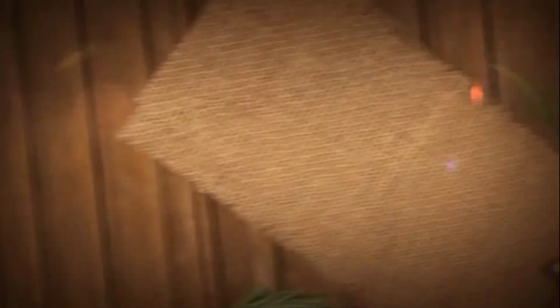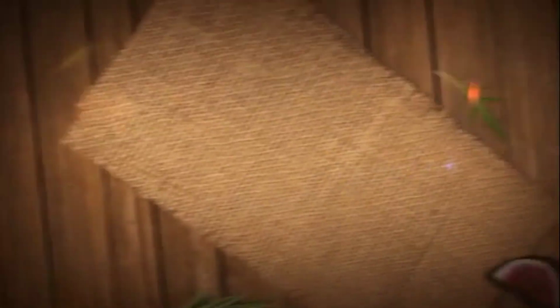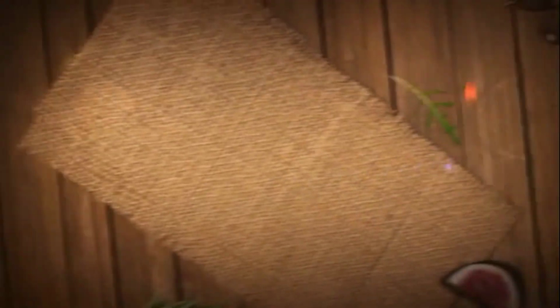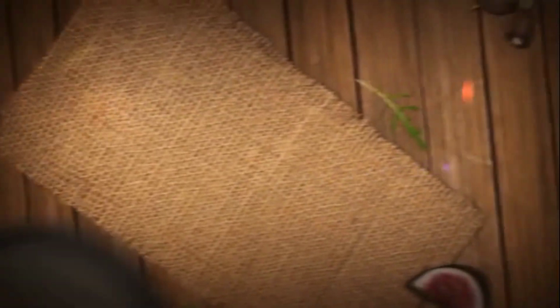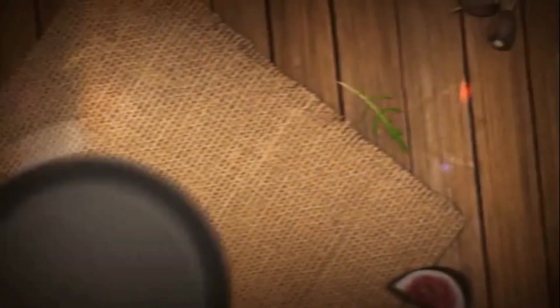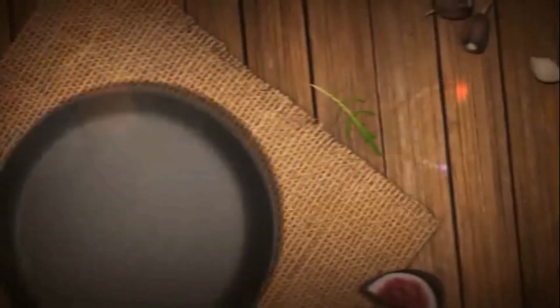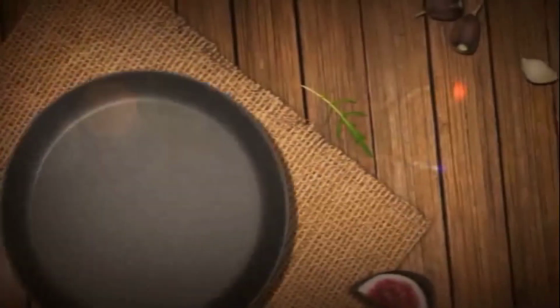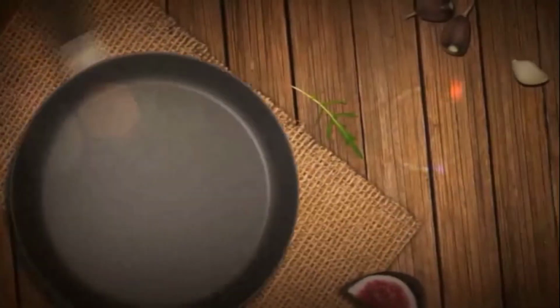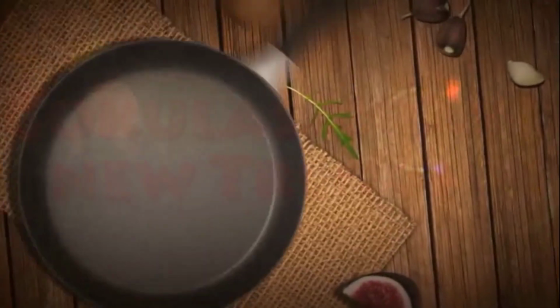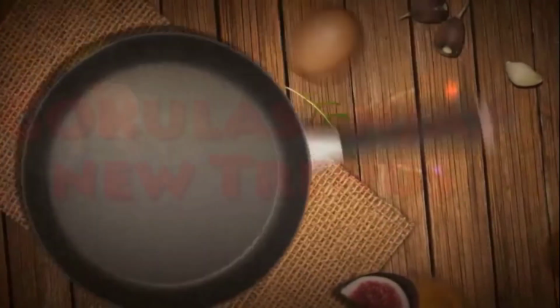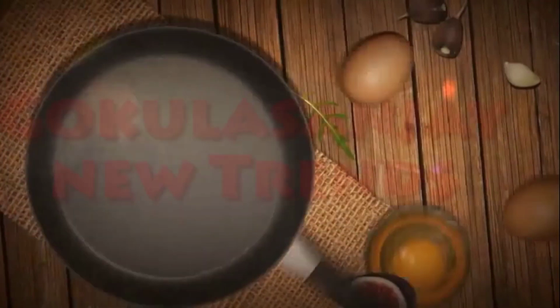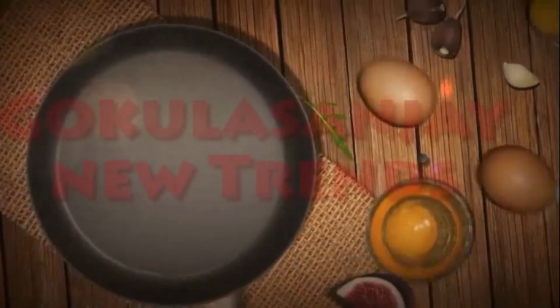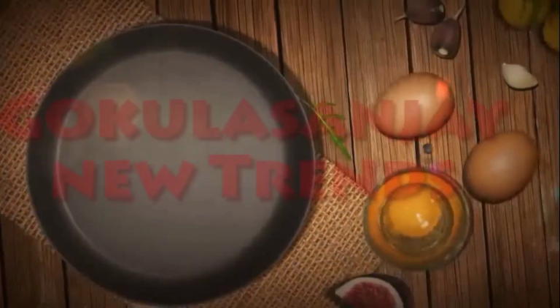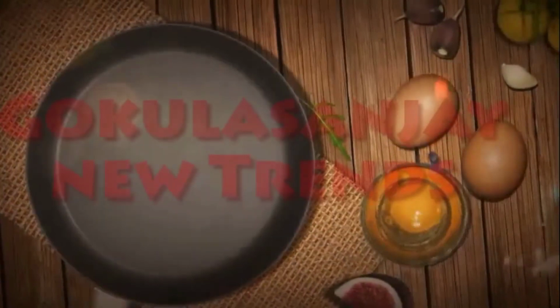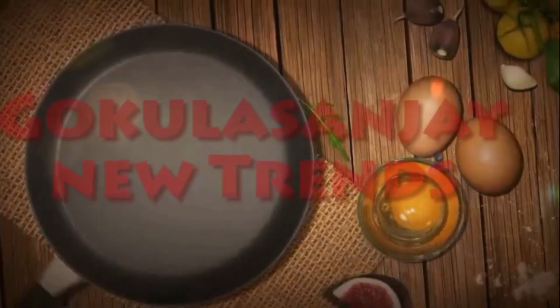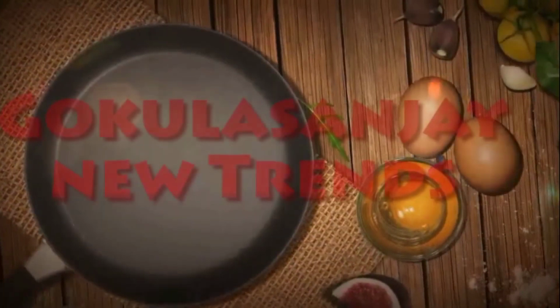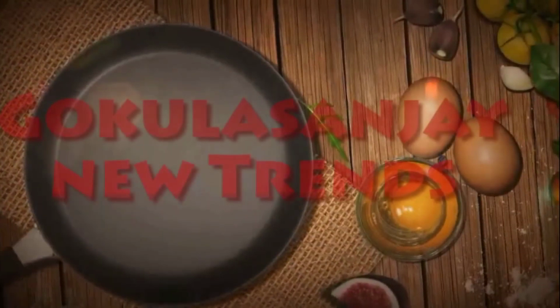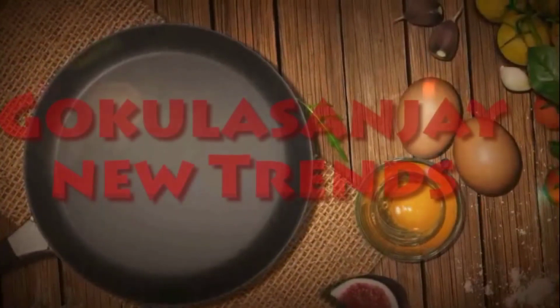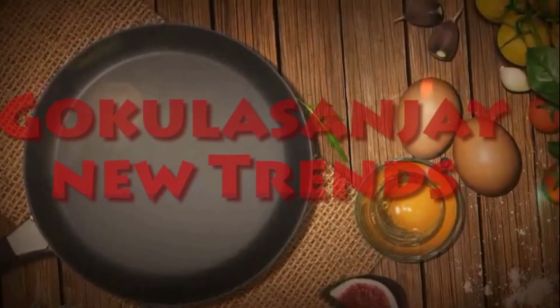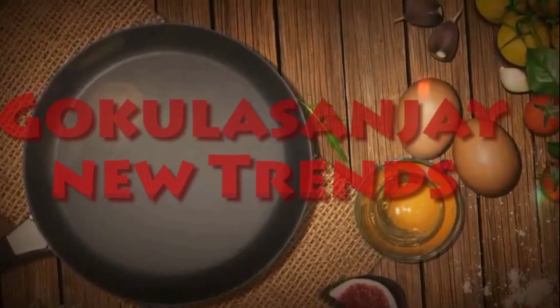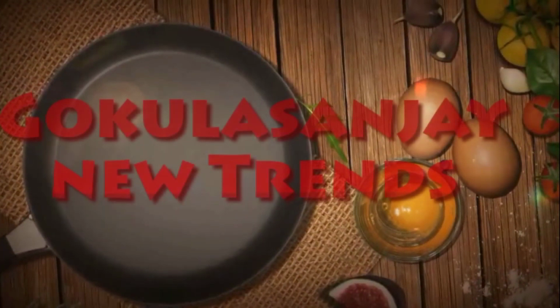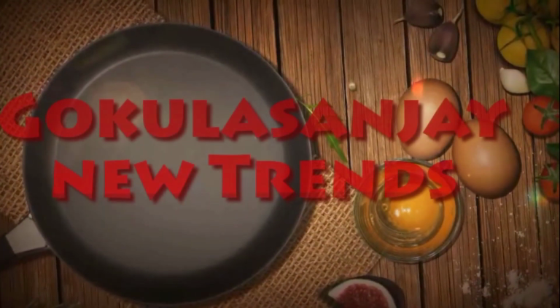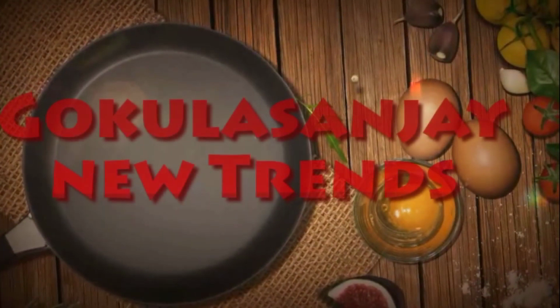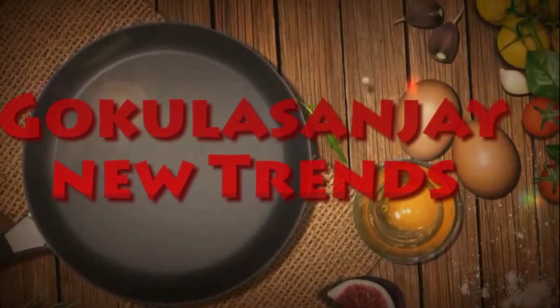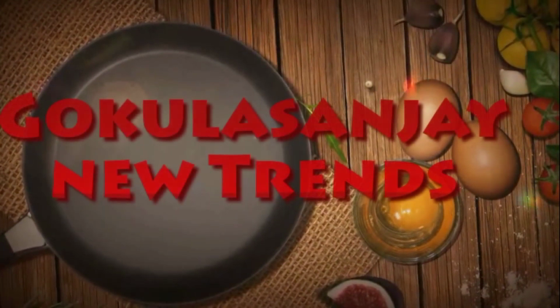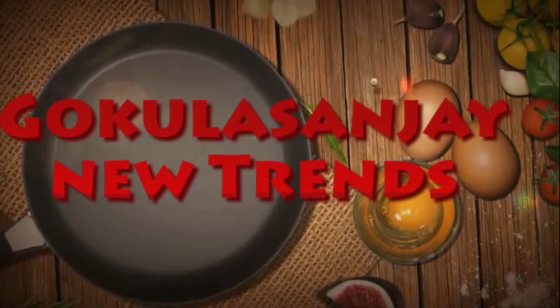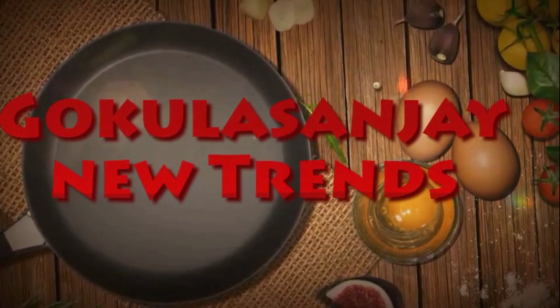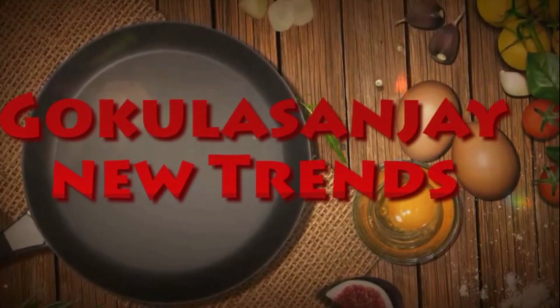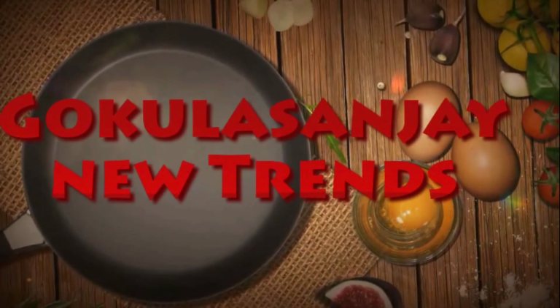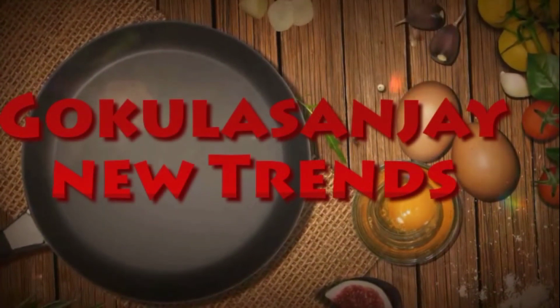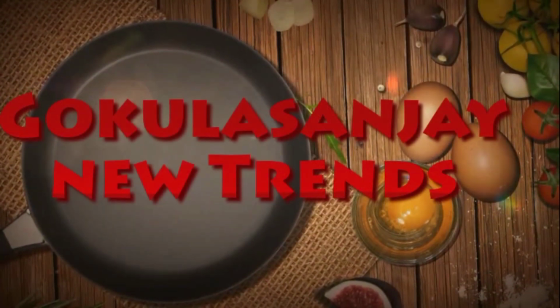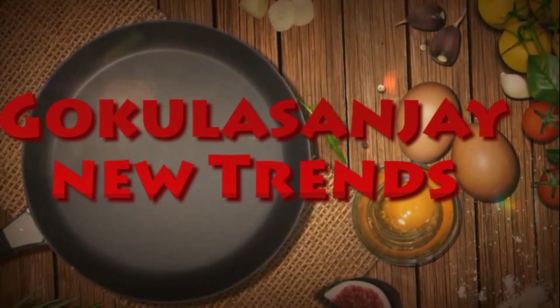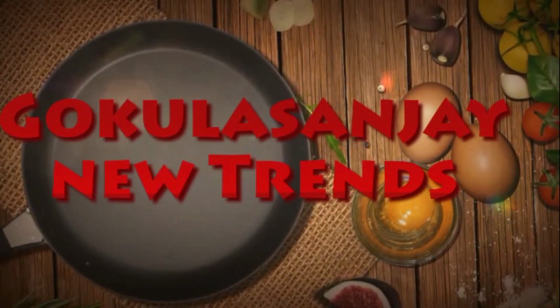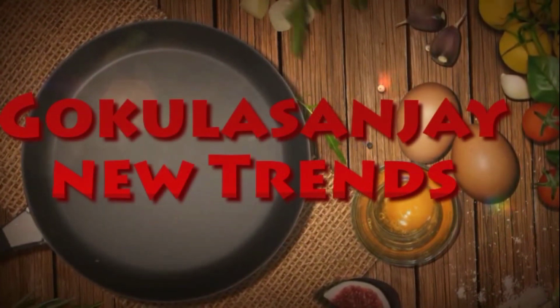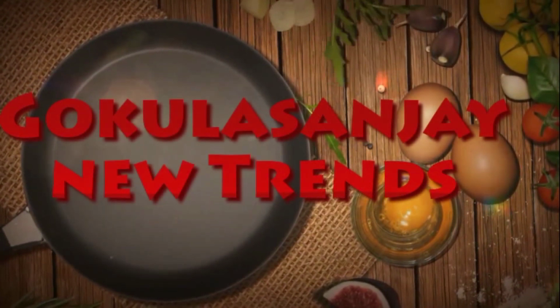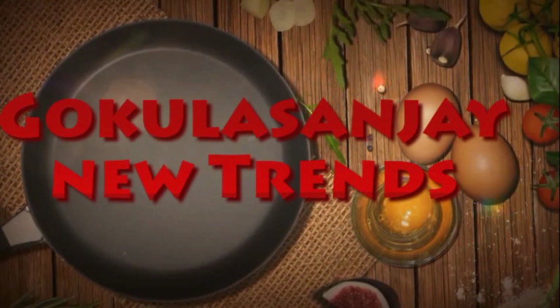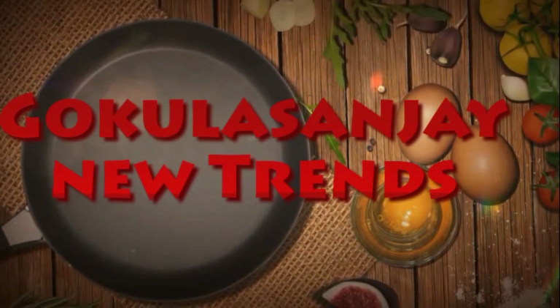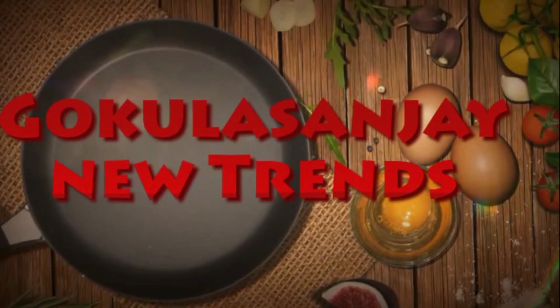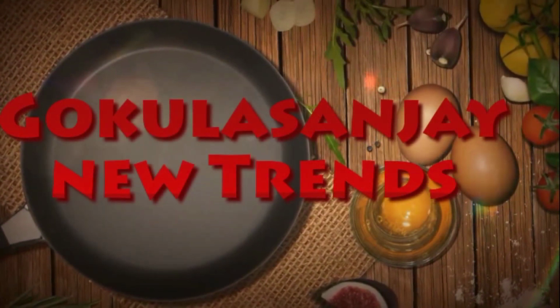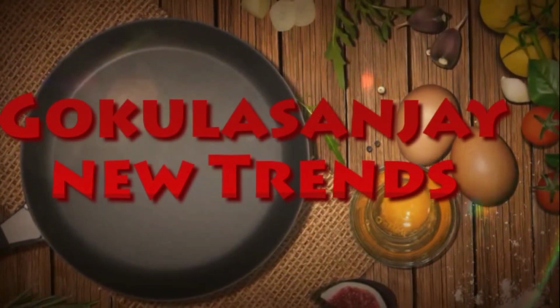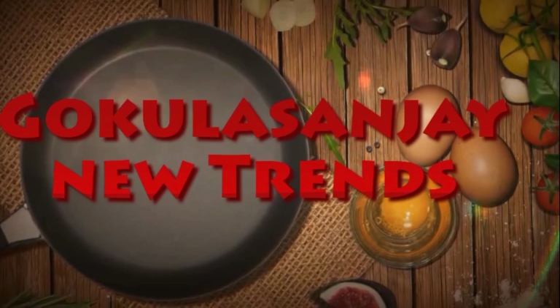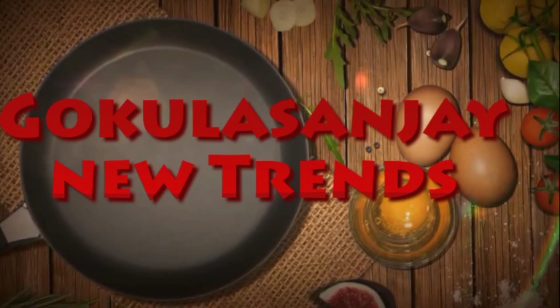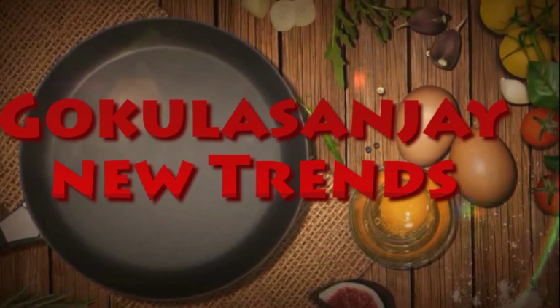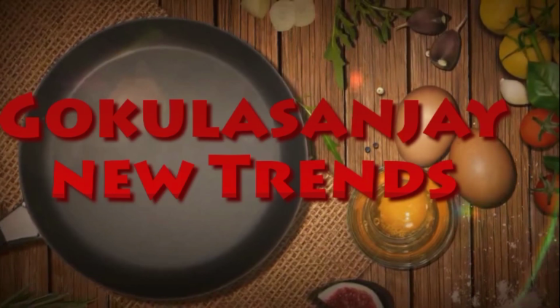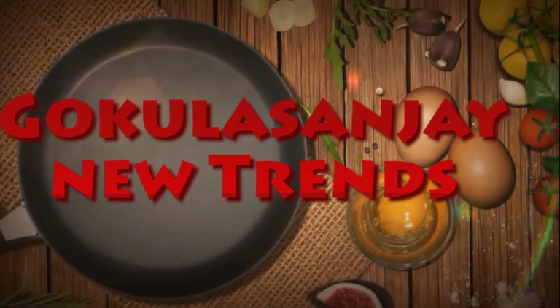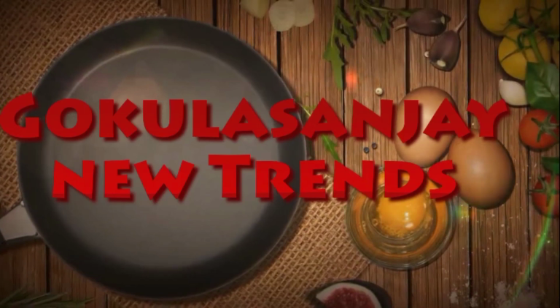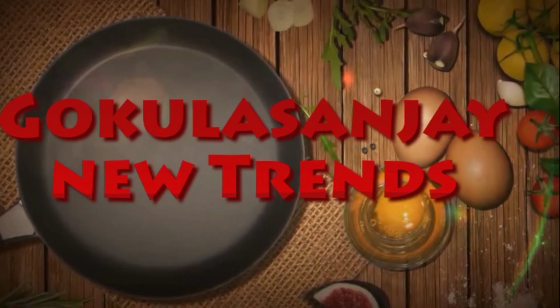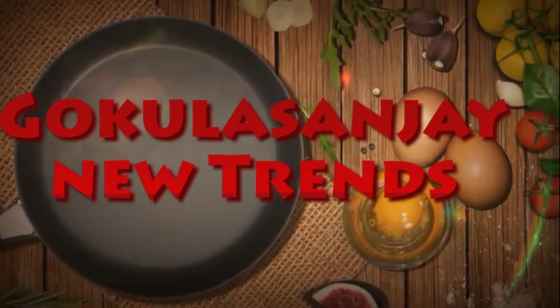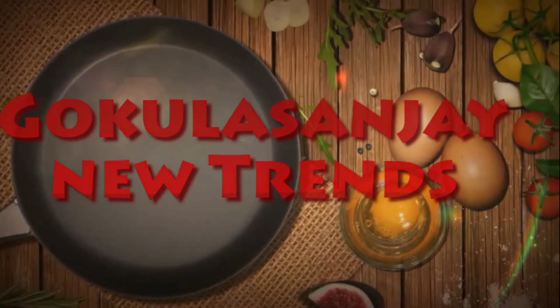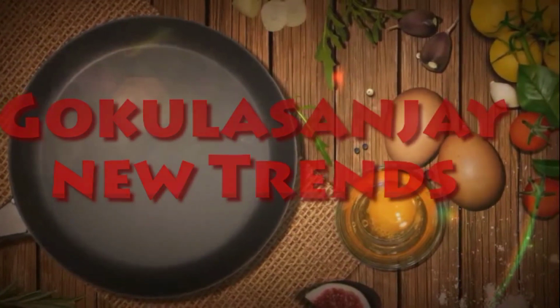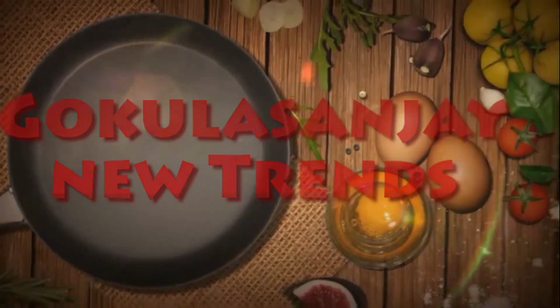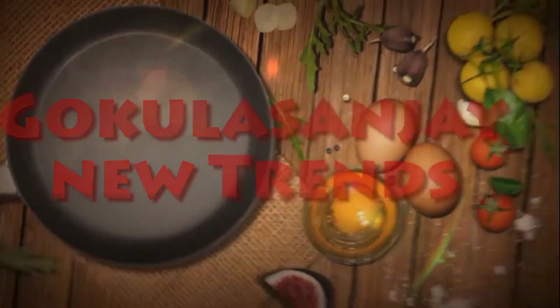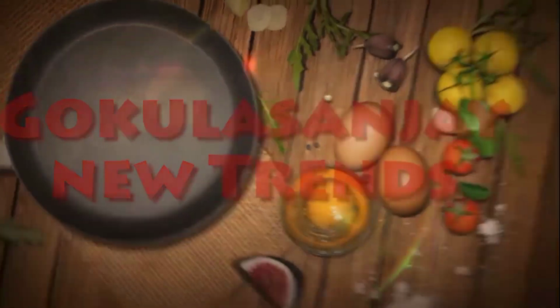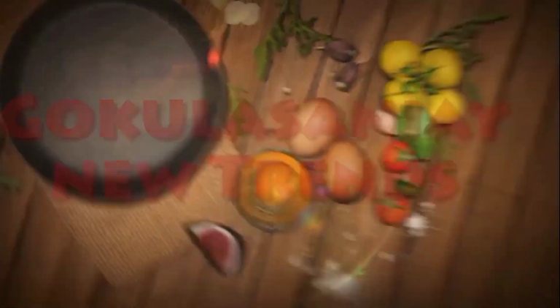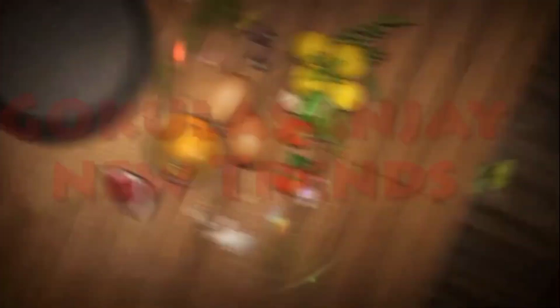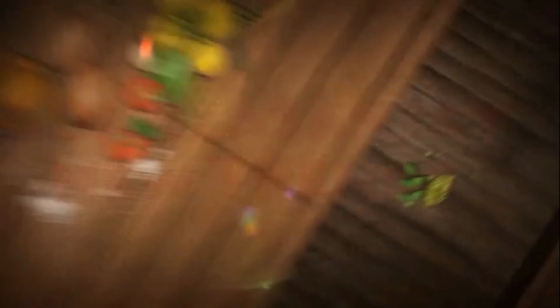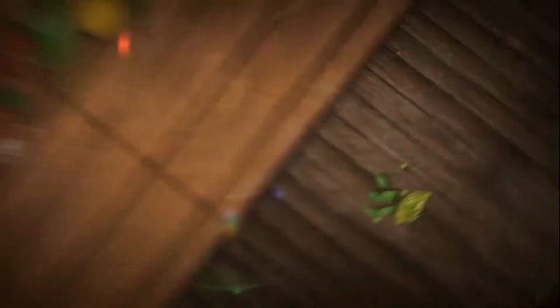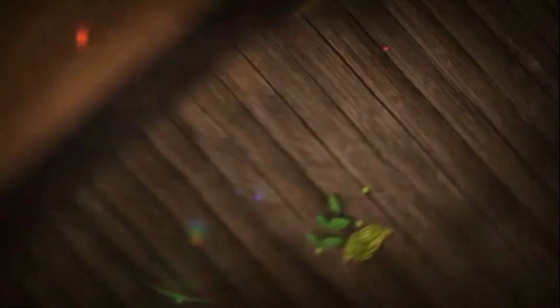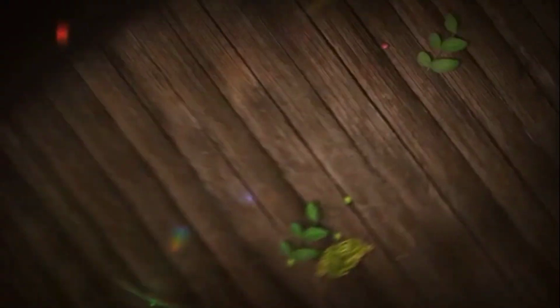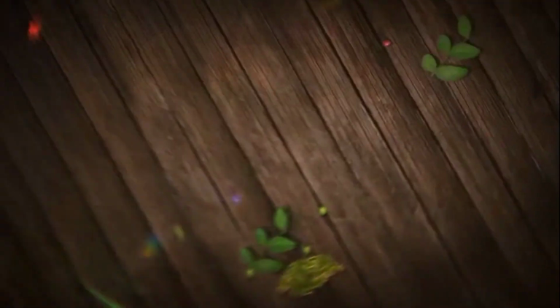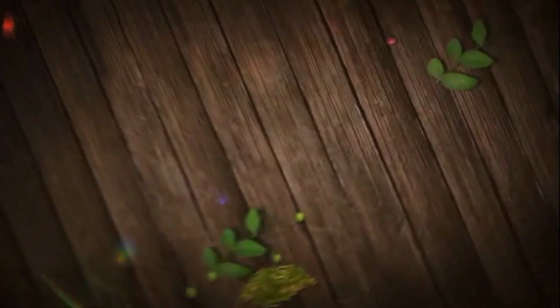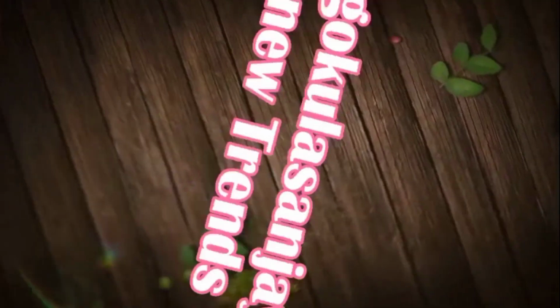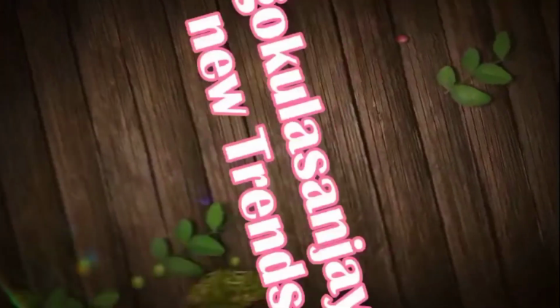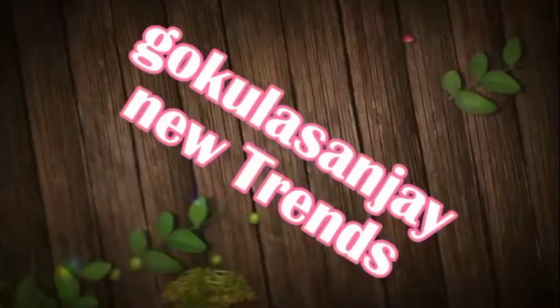Hi, Hello, Namaste, Welcome to our channel. Hello, I am very good and I am very good.